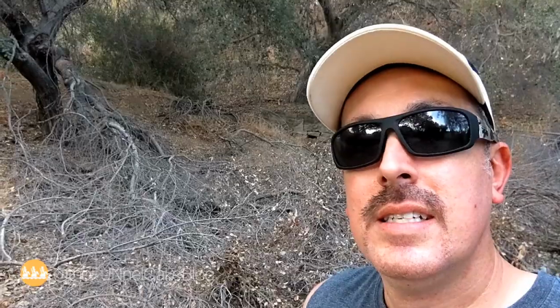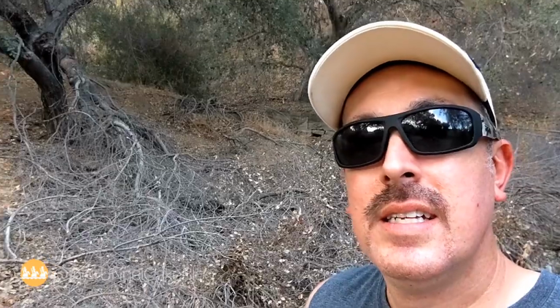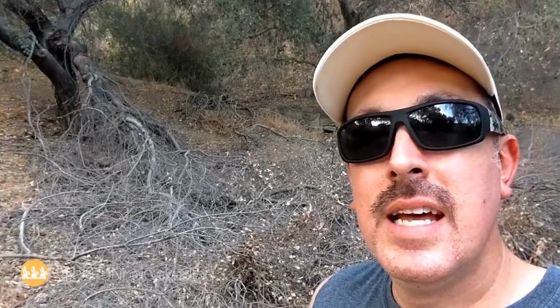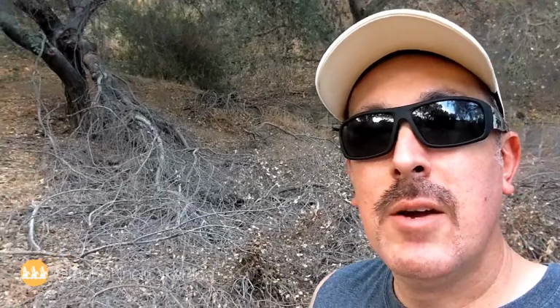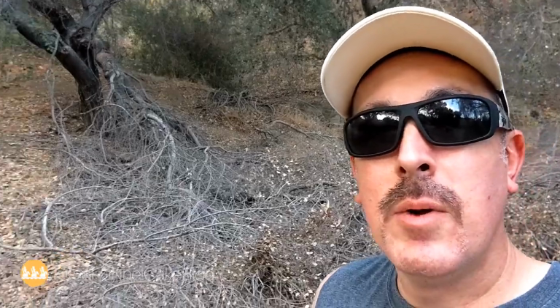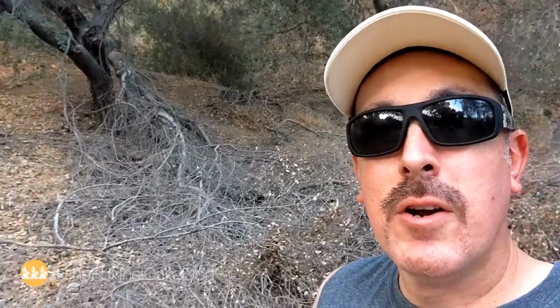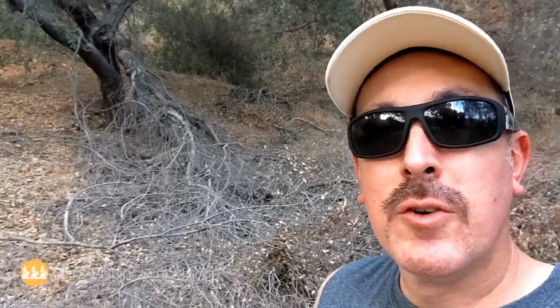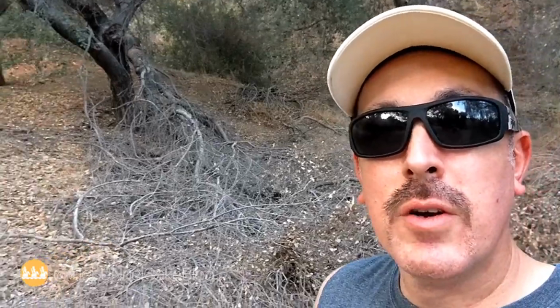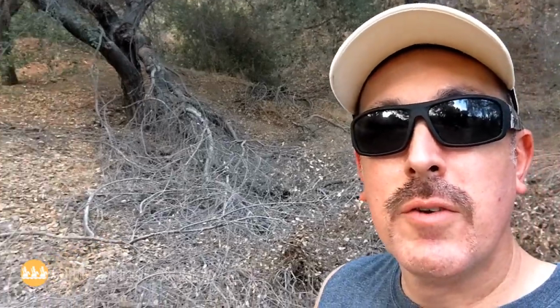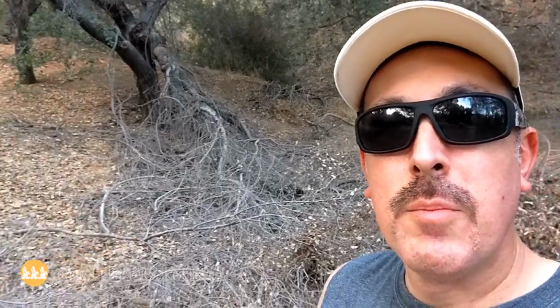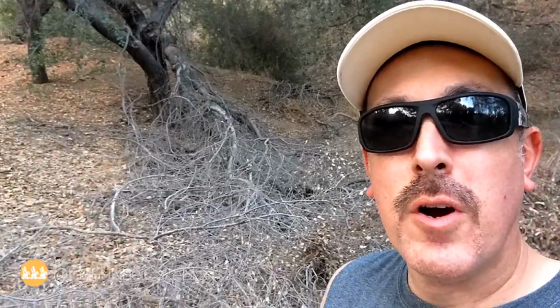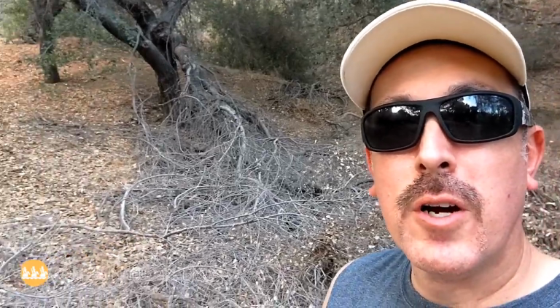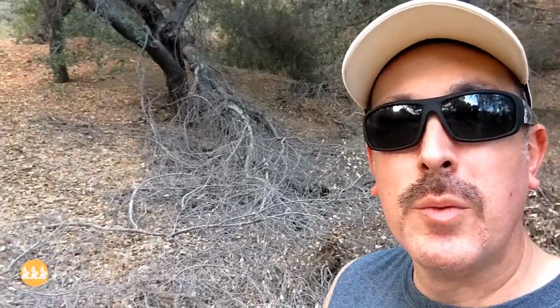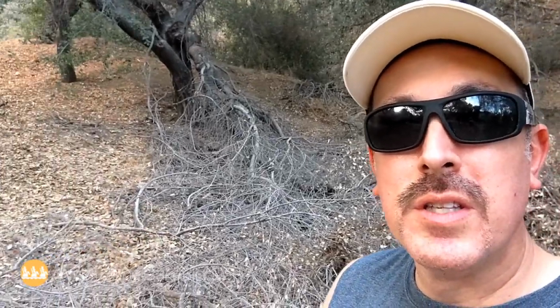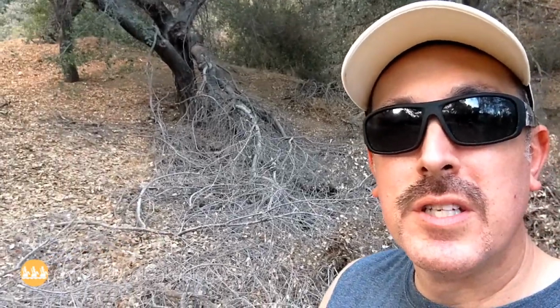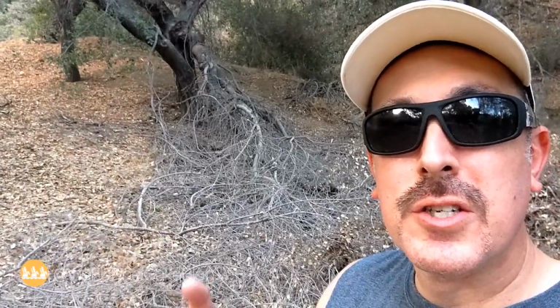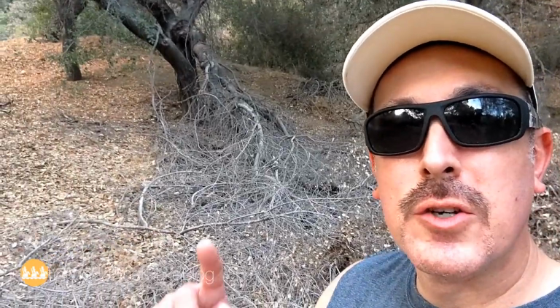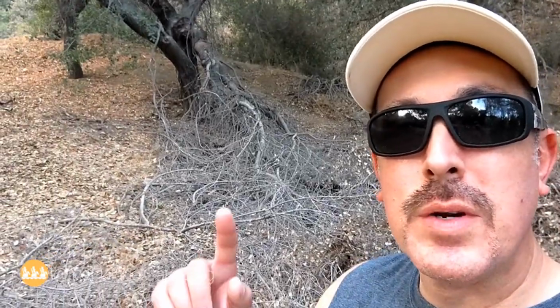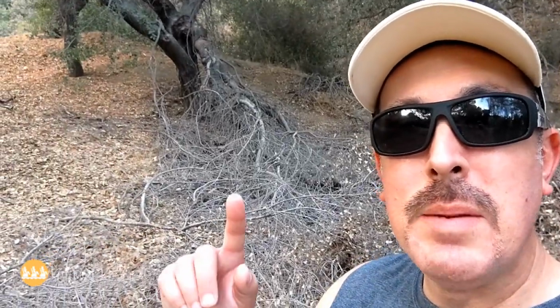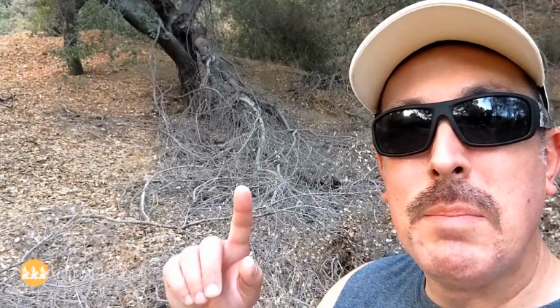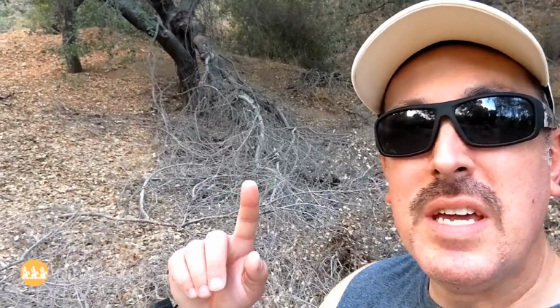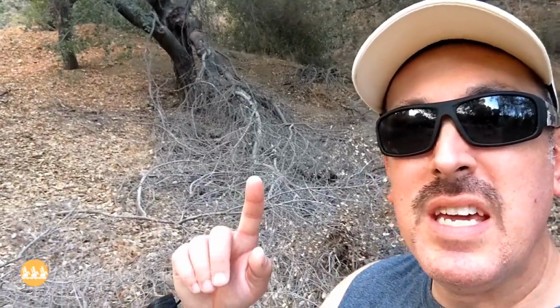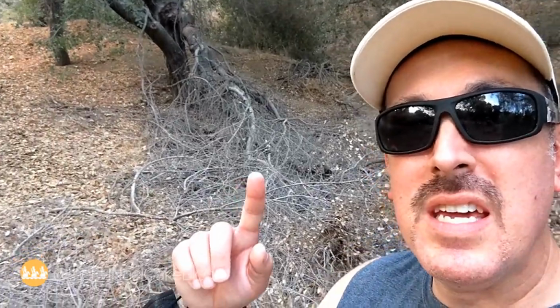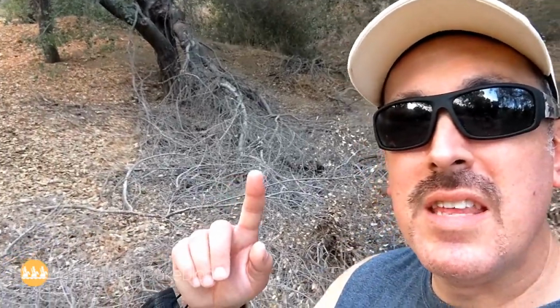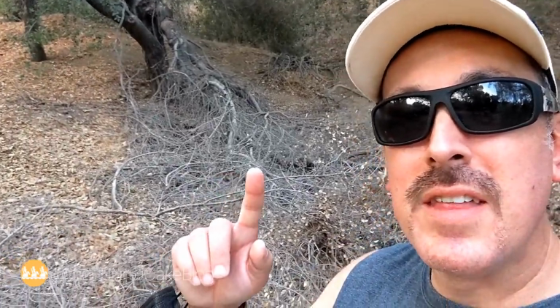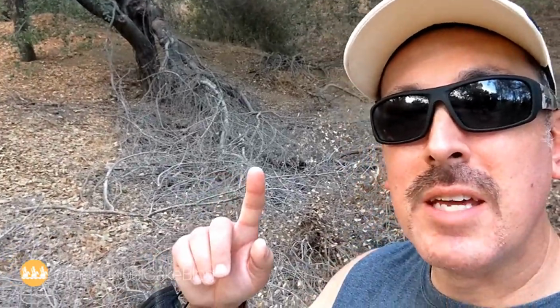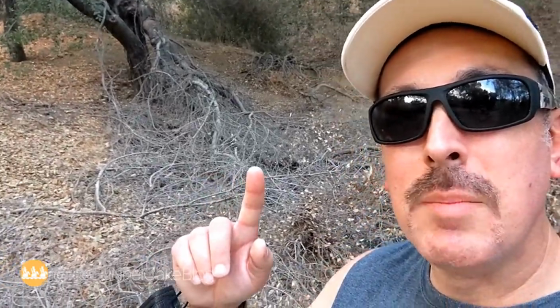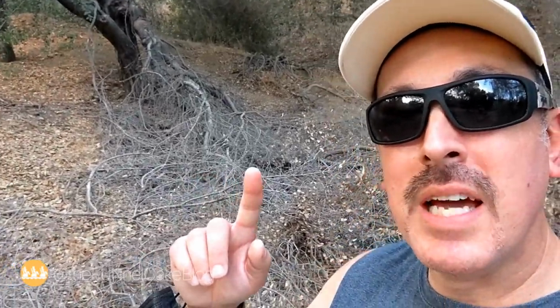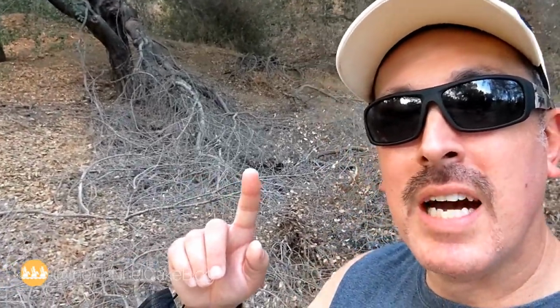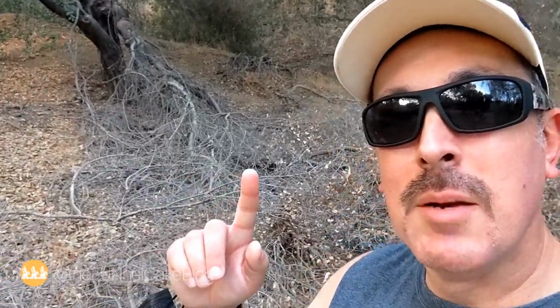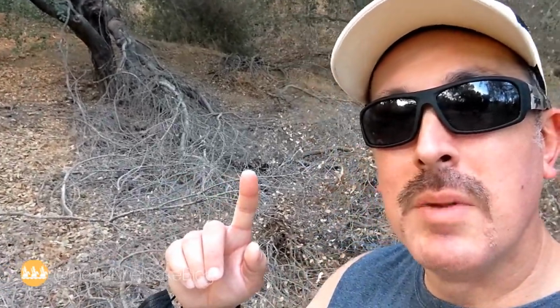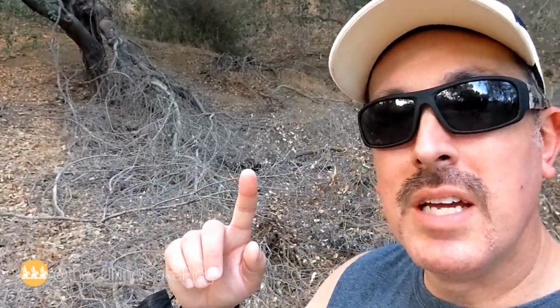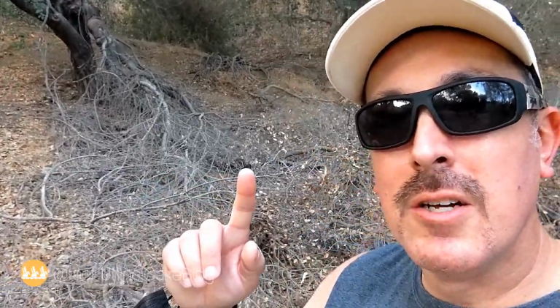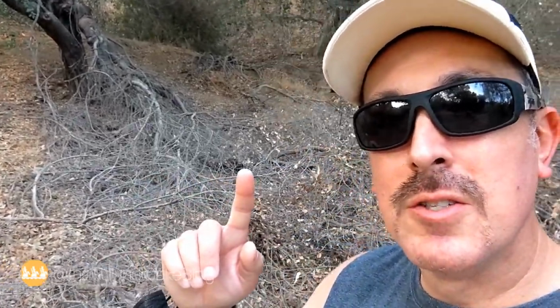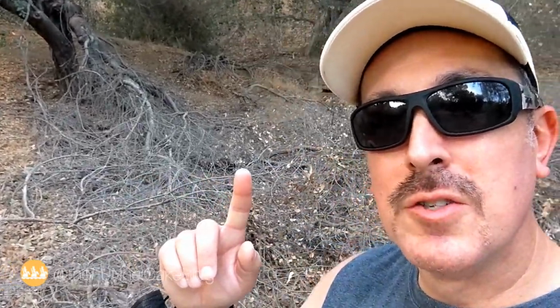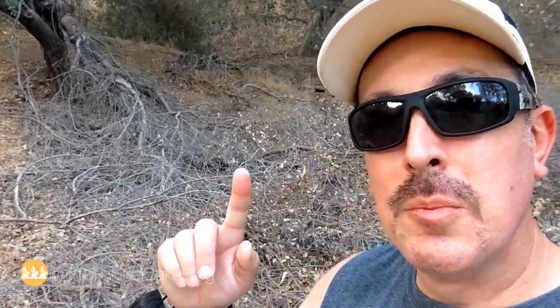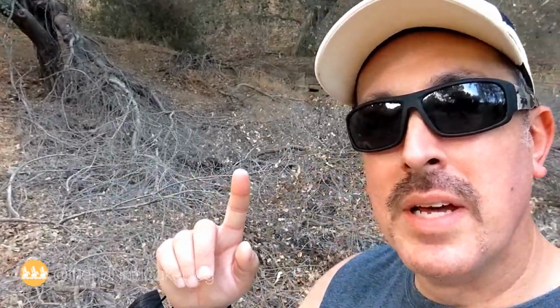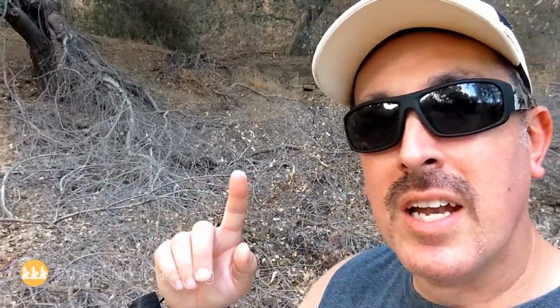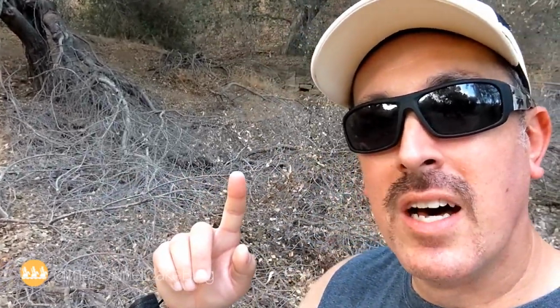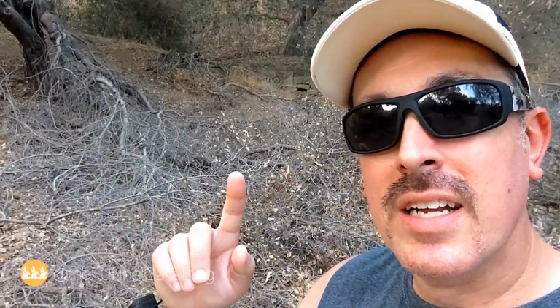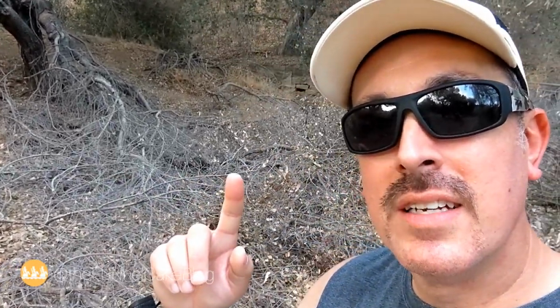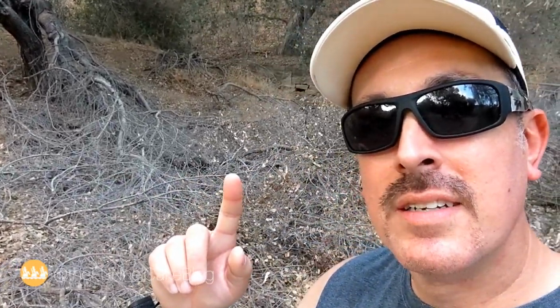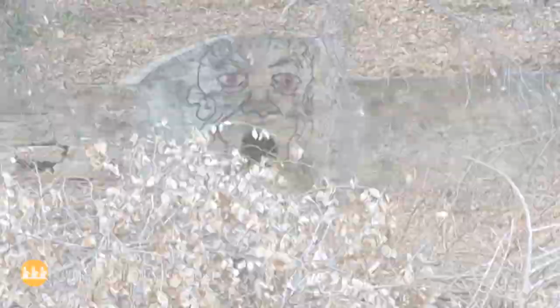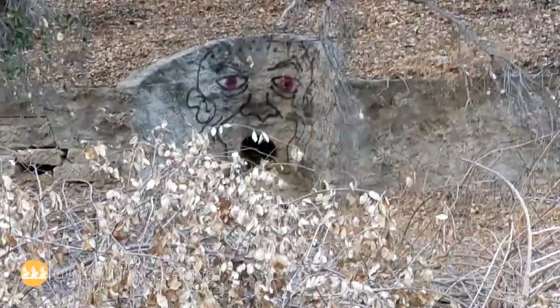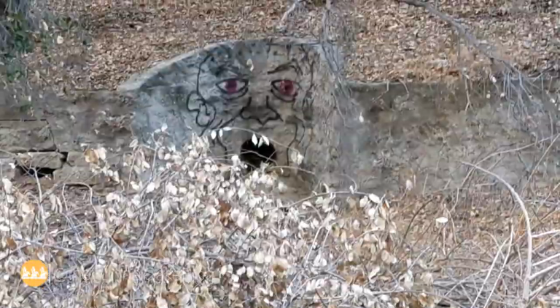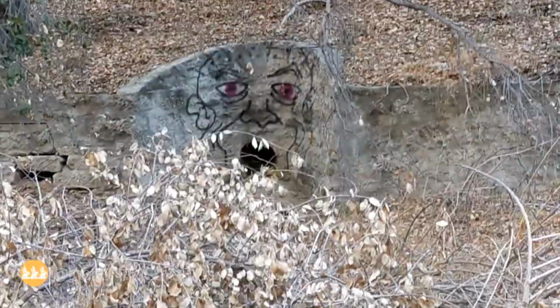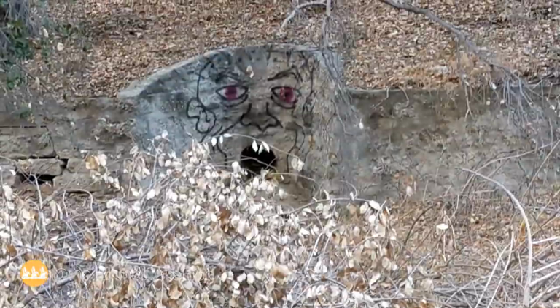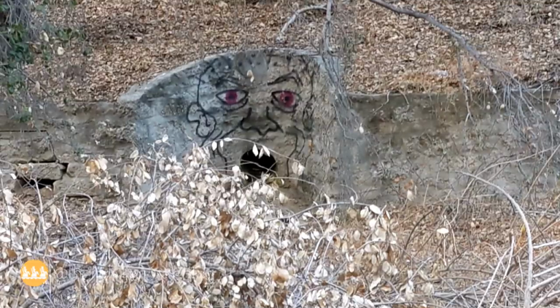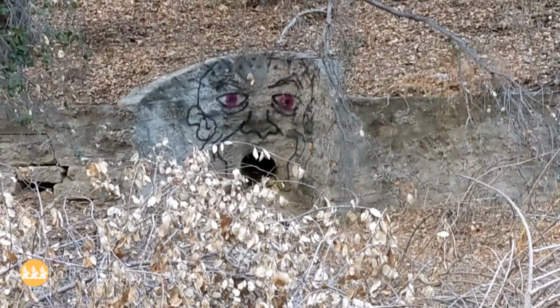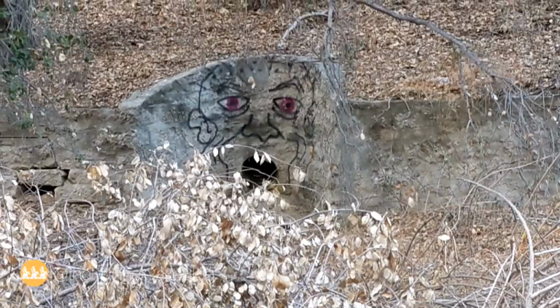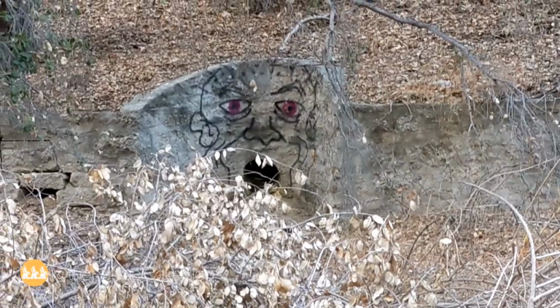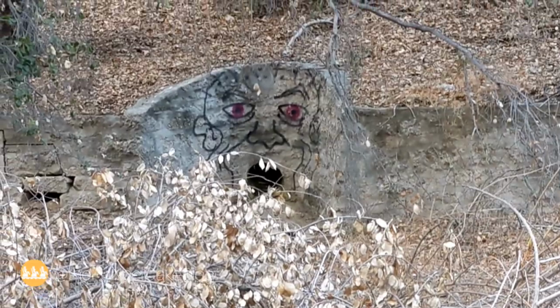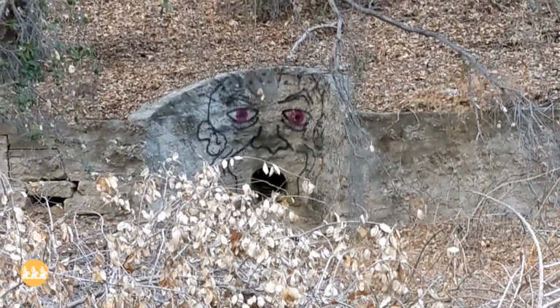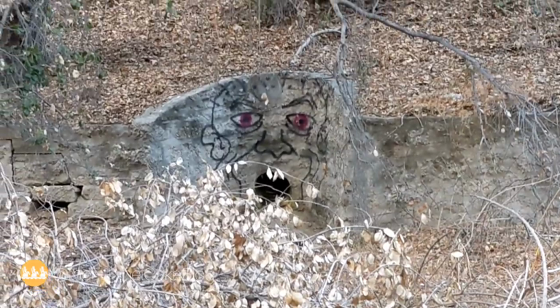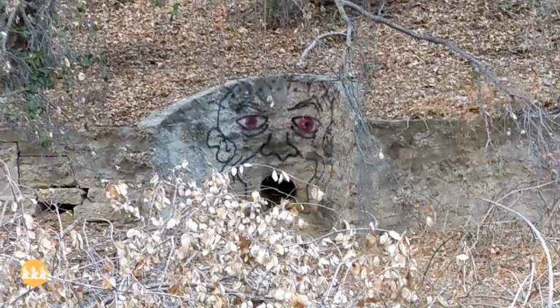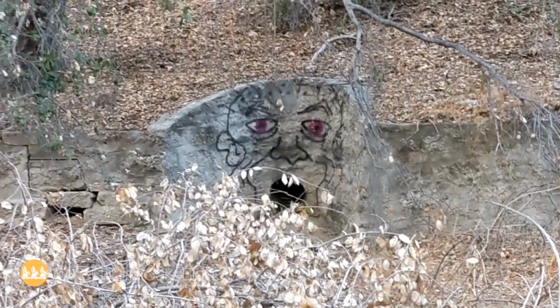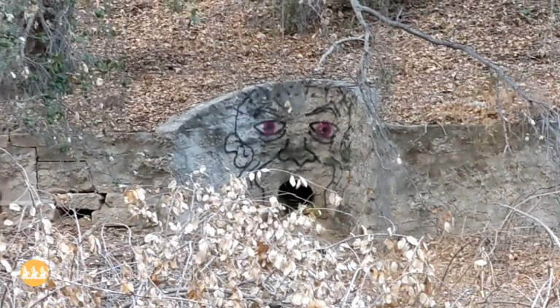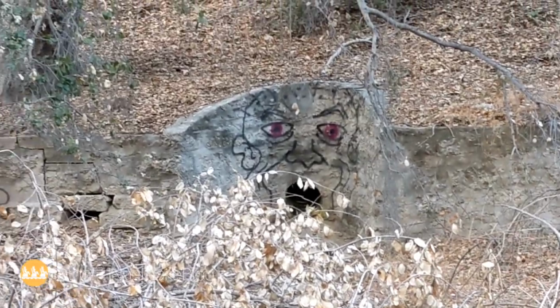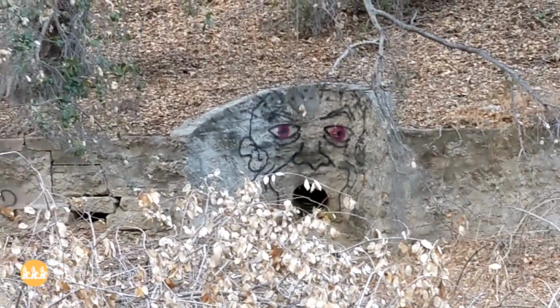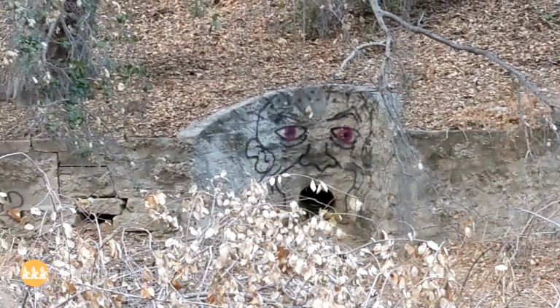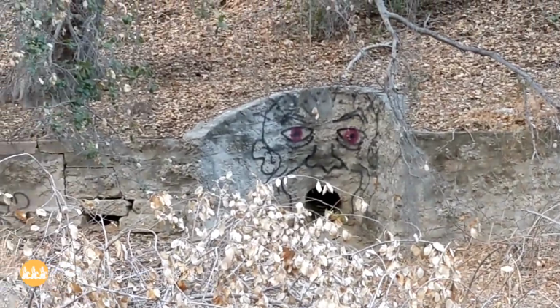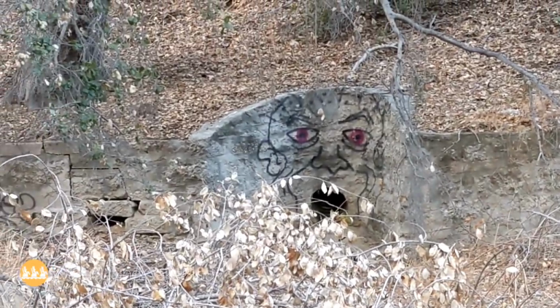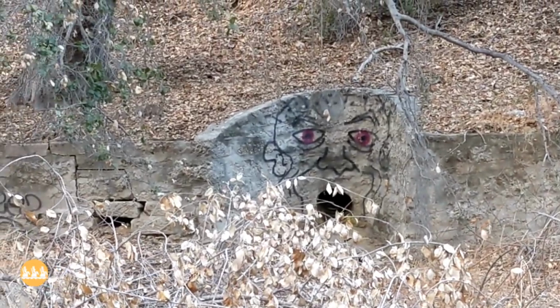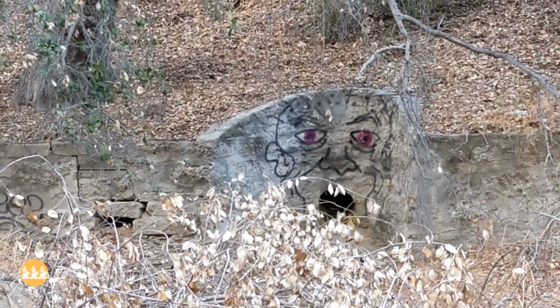Today we are in Griffith Park with this creepy thing behind me — I'll zoom in on it. We're heading to the haunted picnic table.